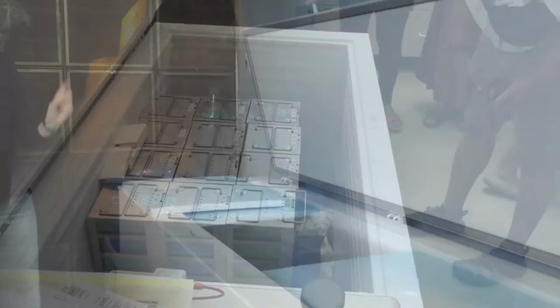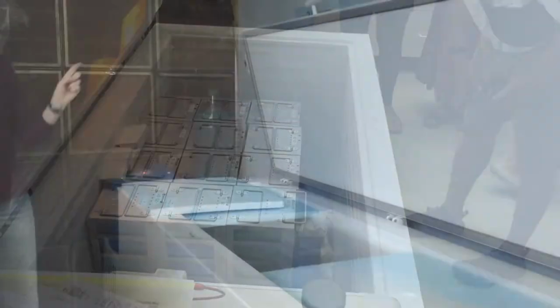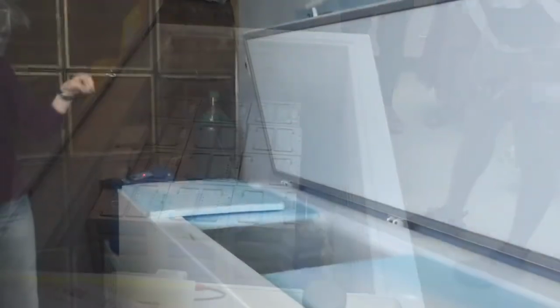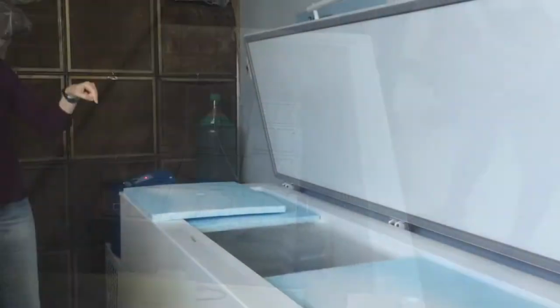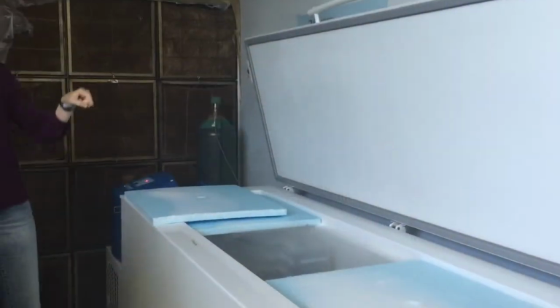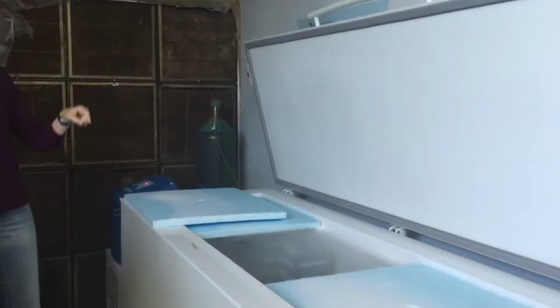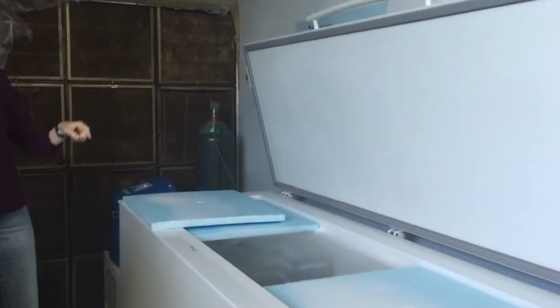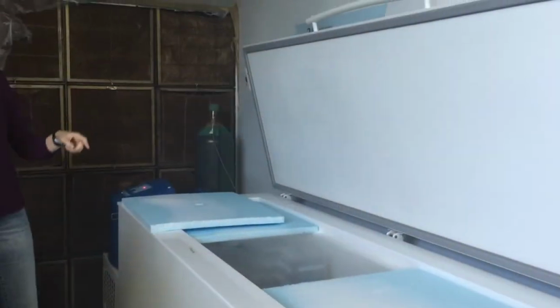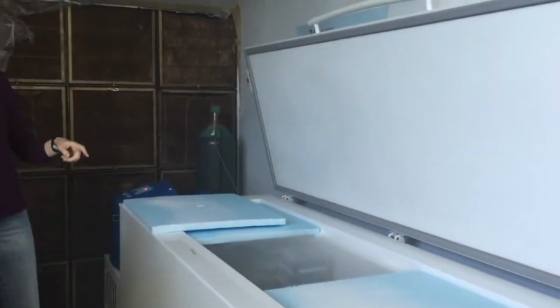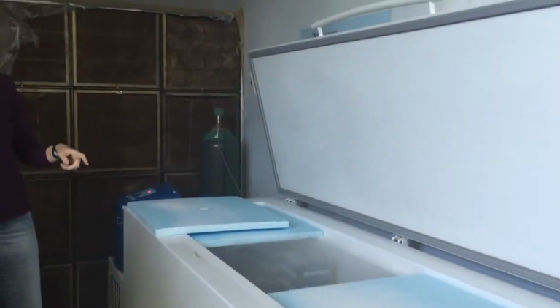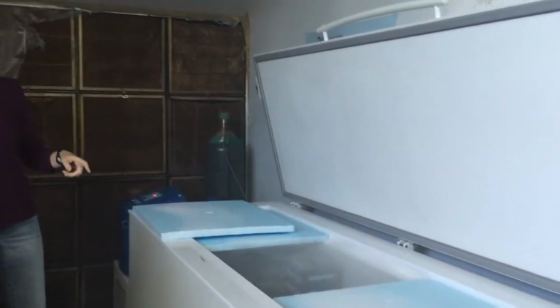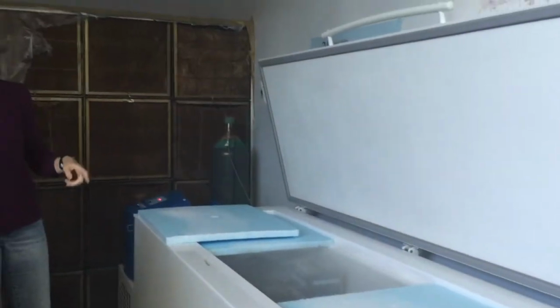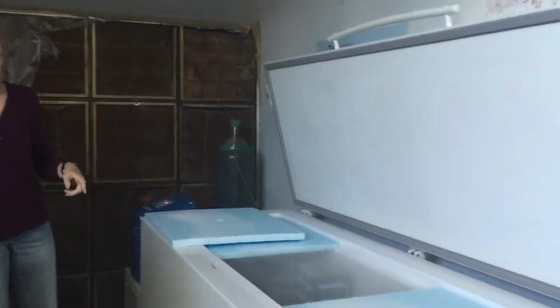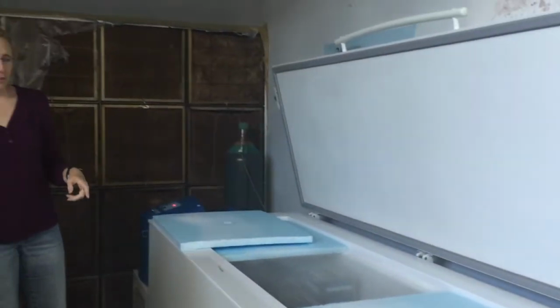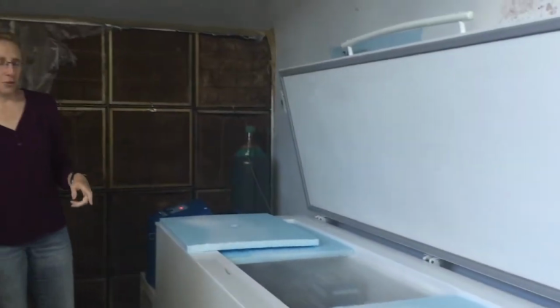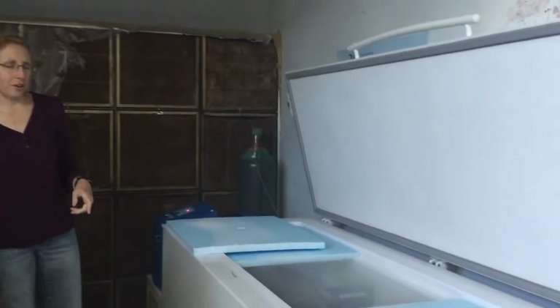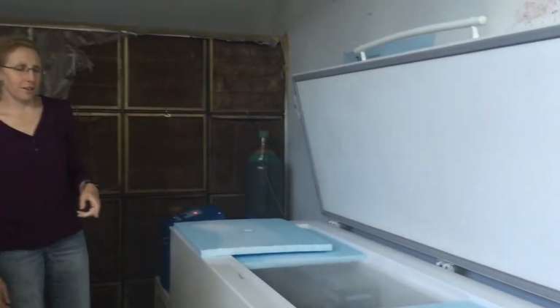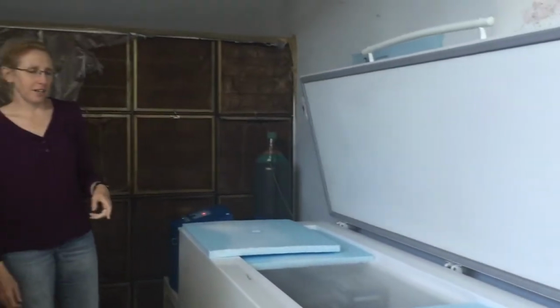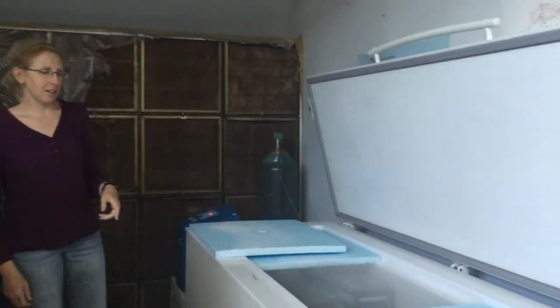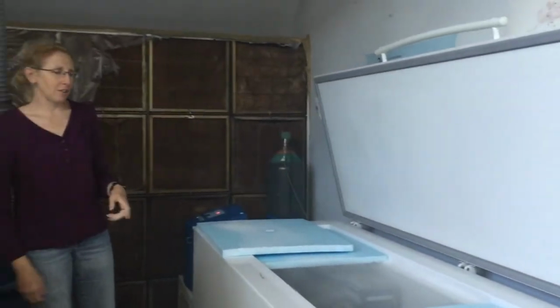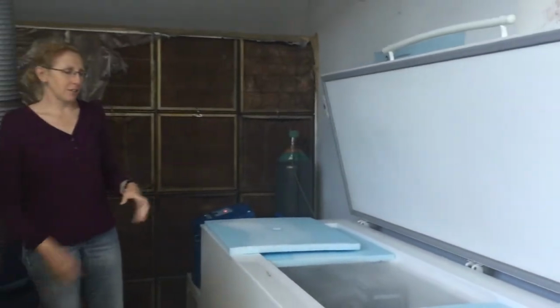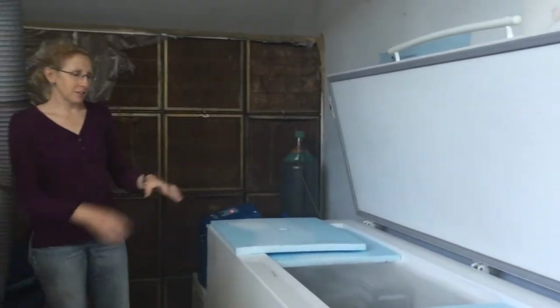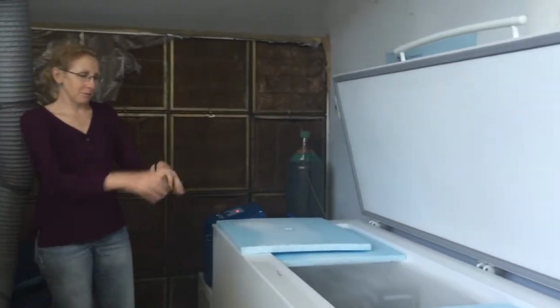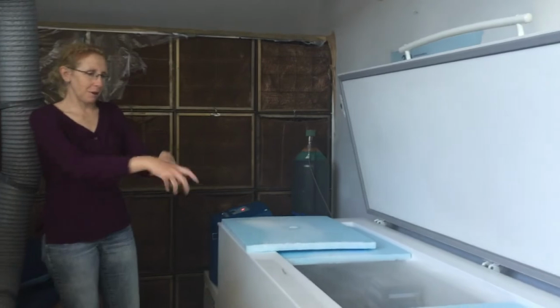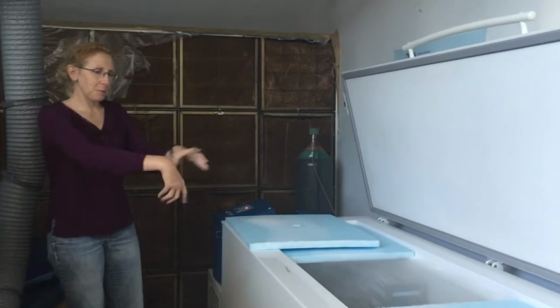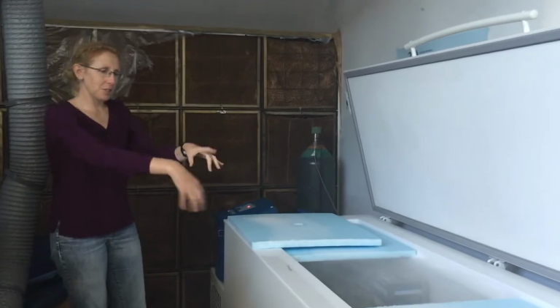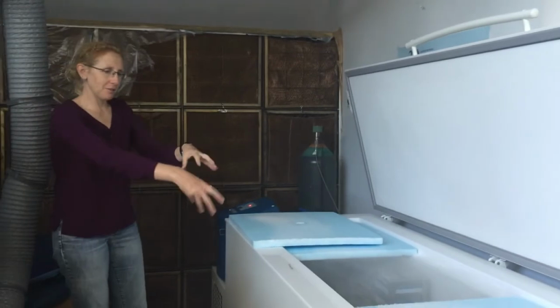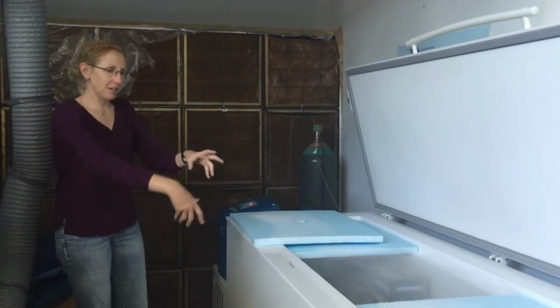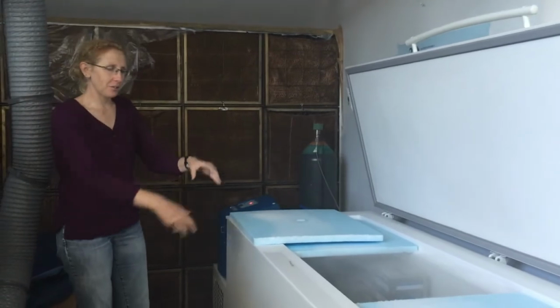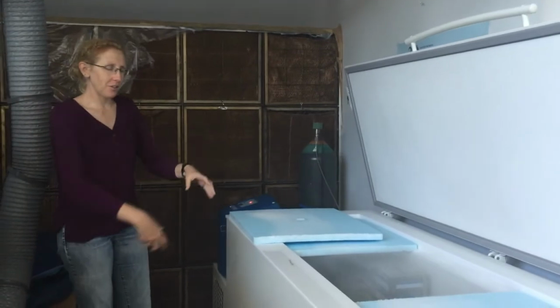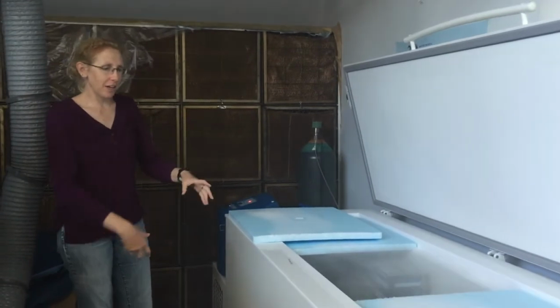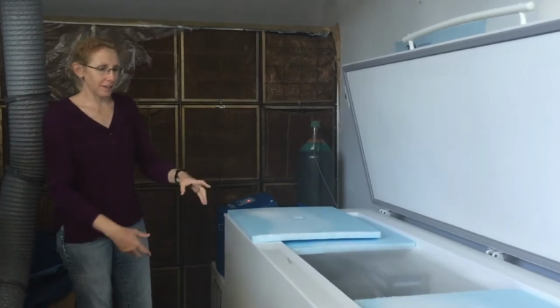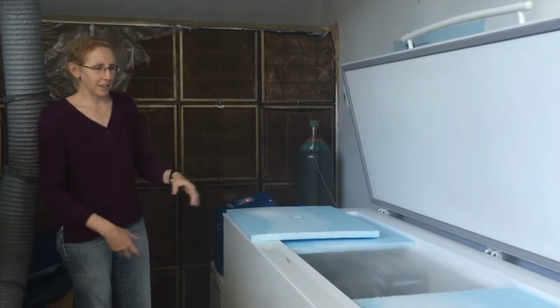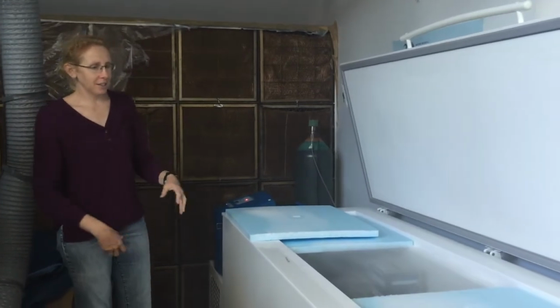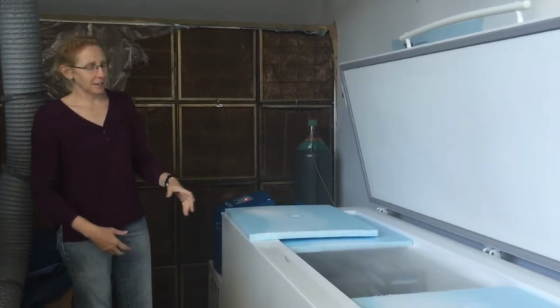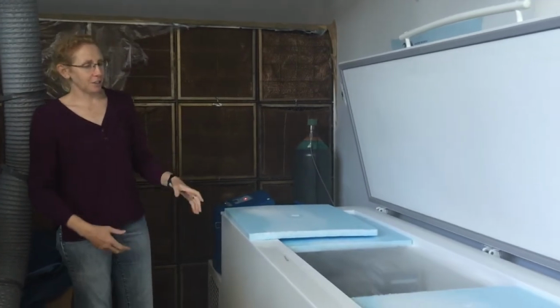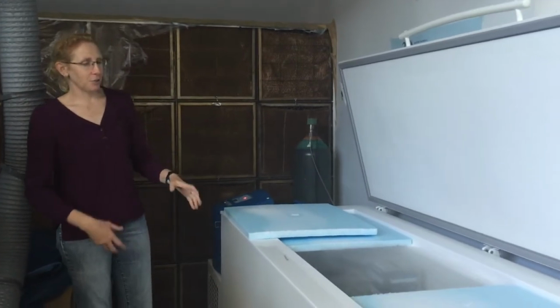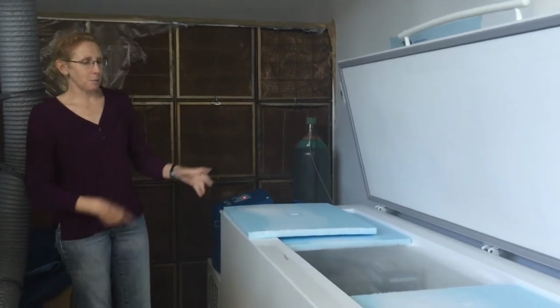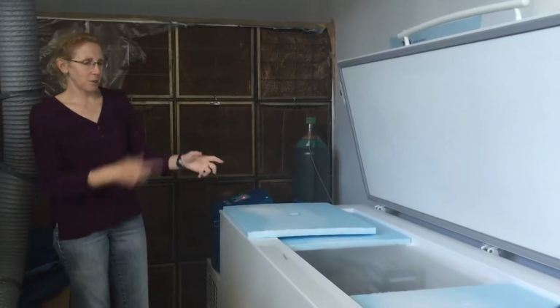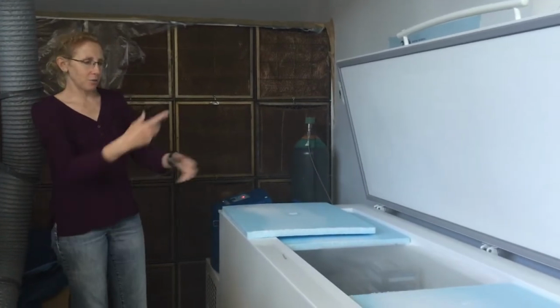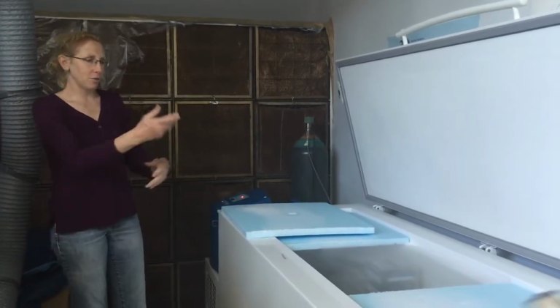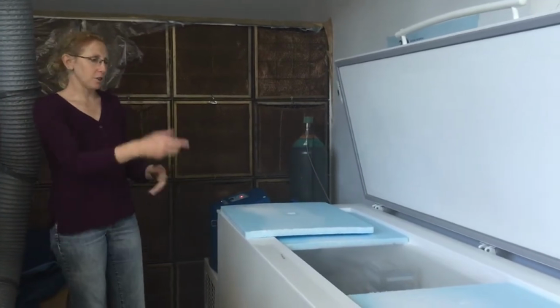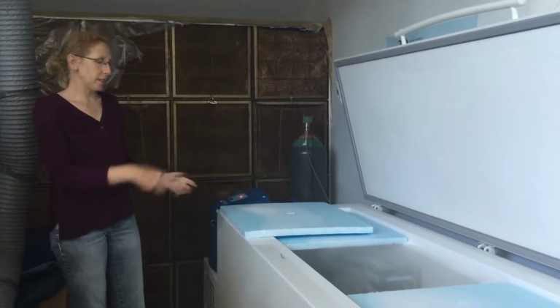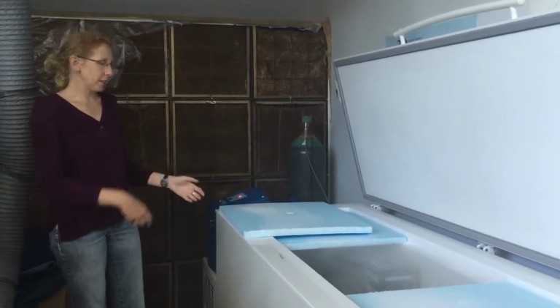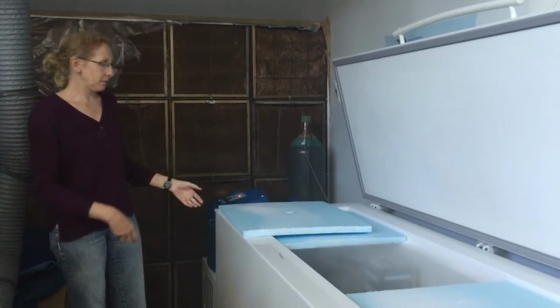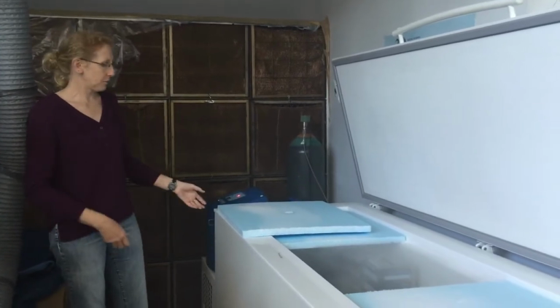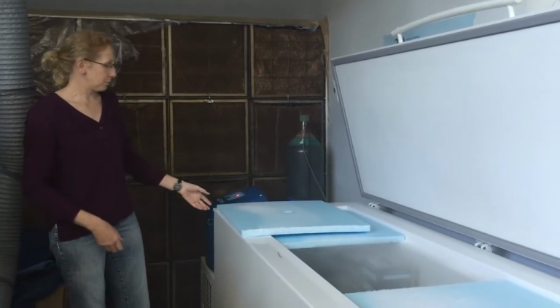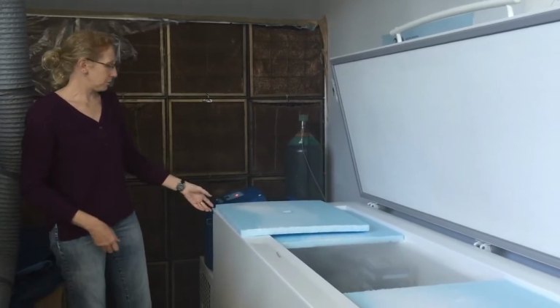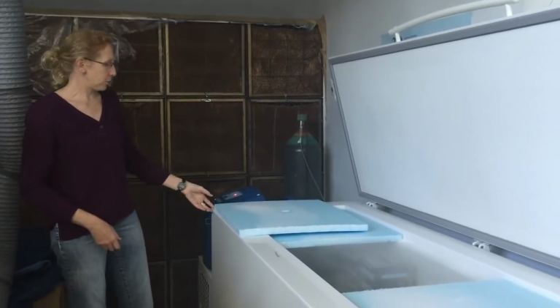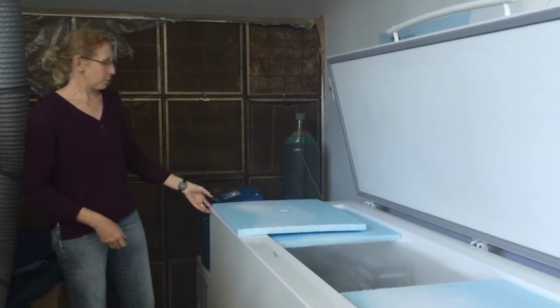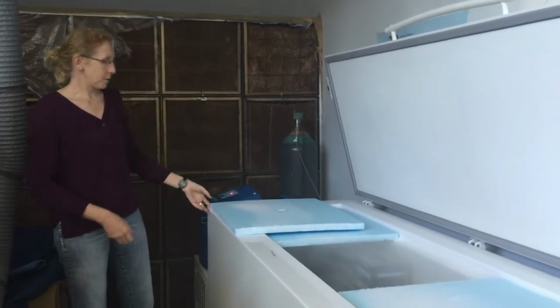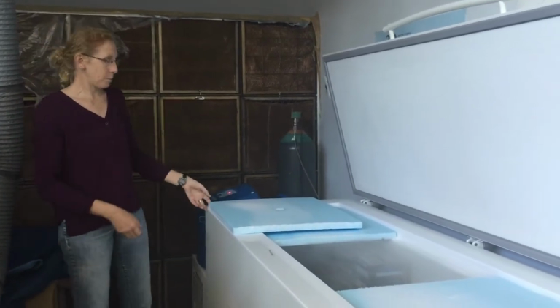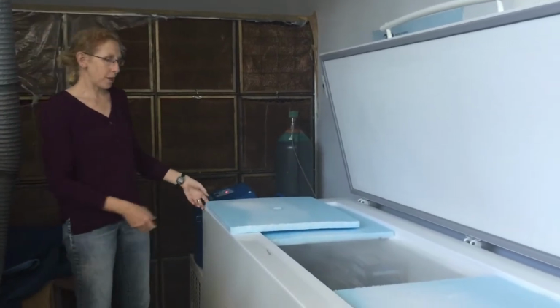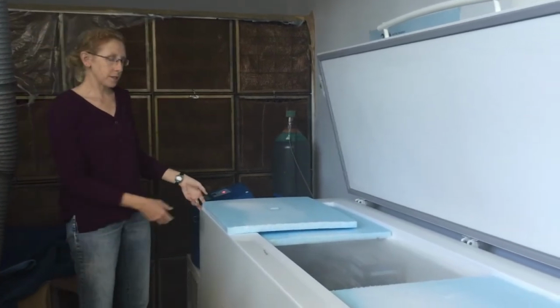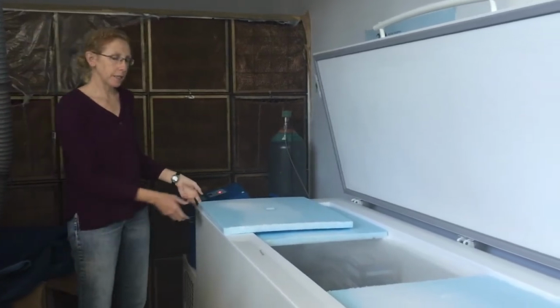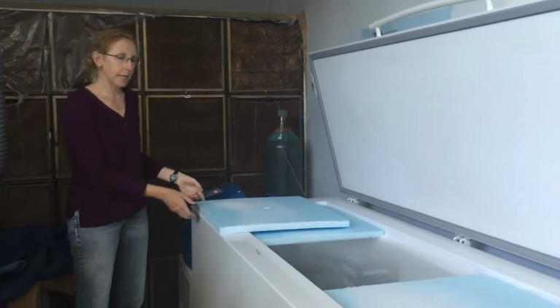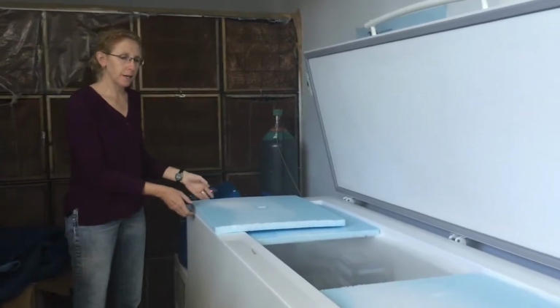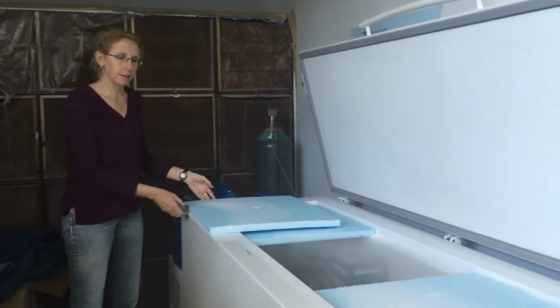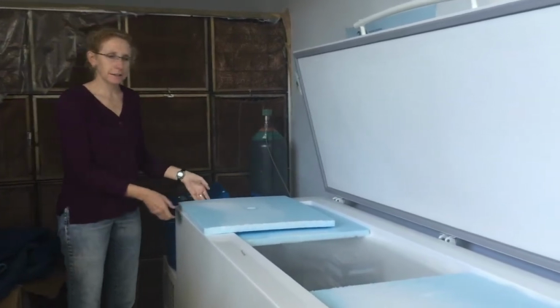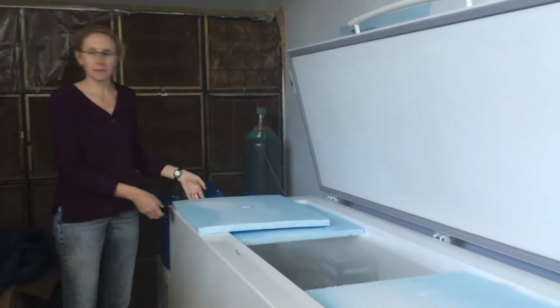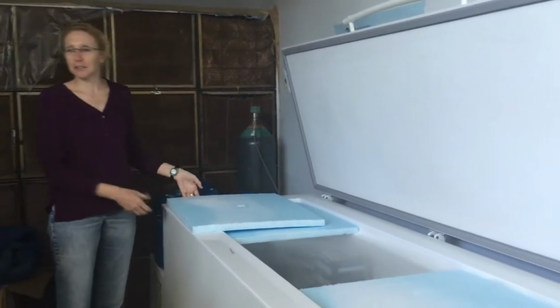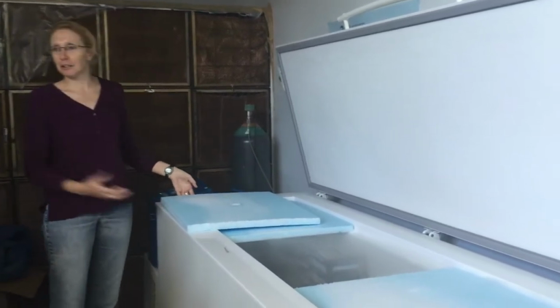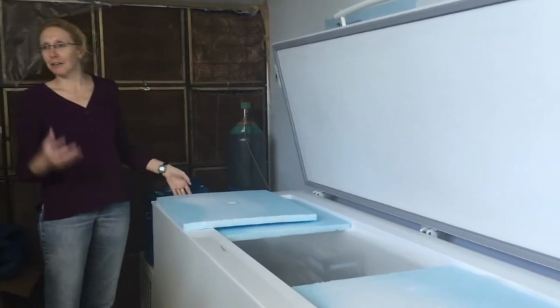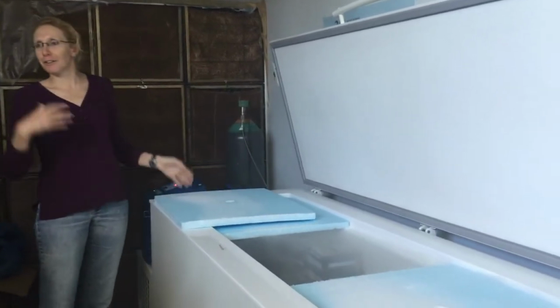I've stuck dry ice in there before and then gone to rummage around and find things, and I've almost fallen in from almost passing out.